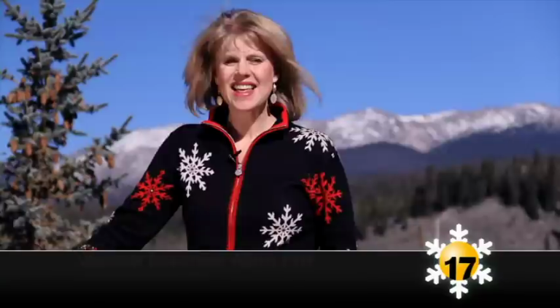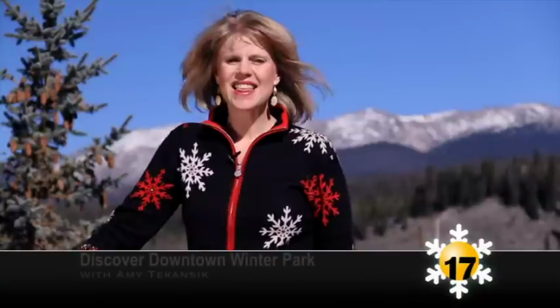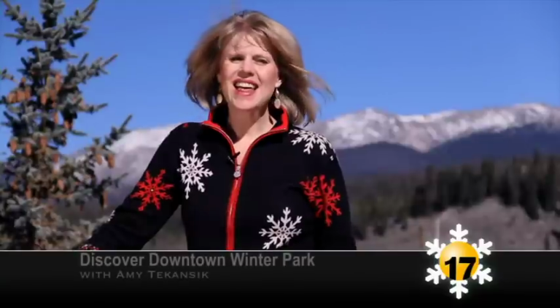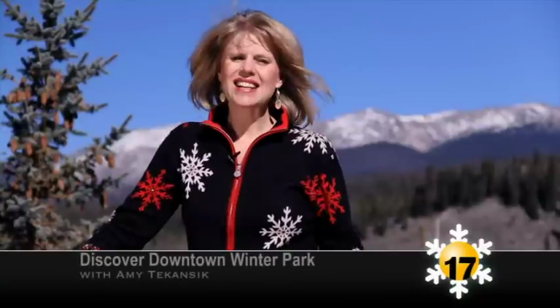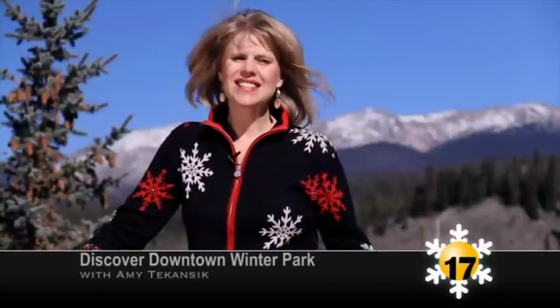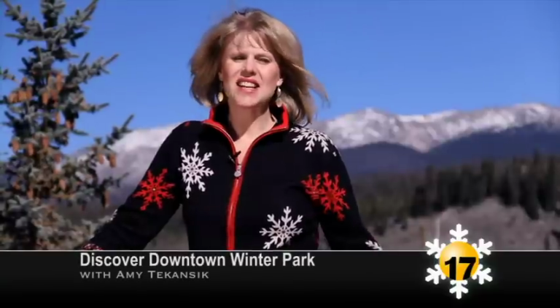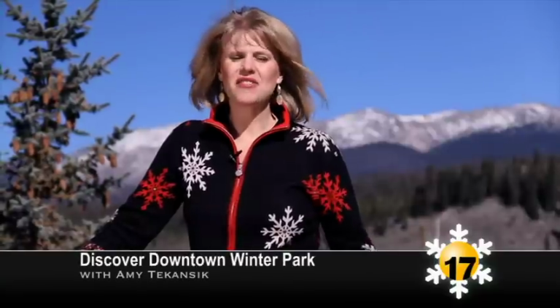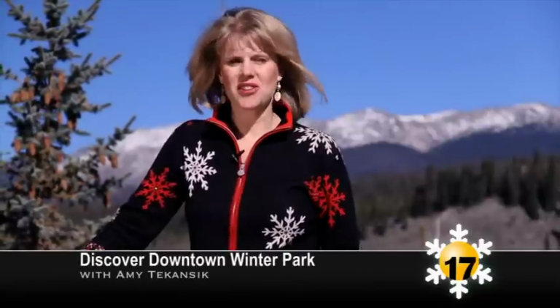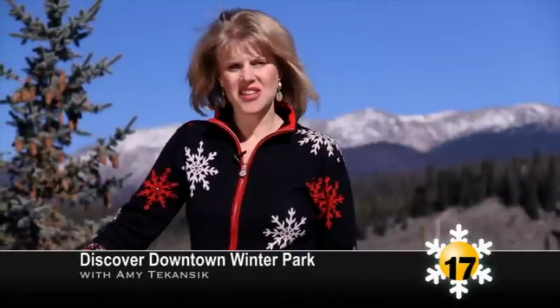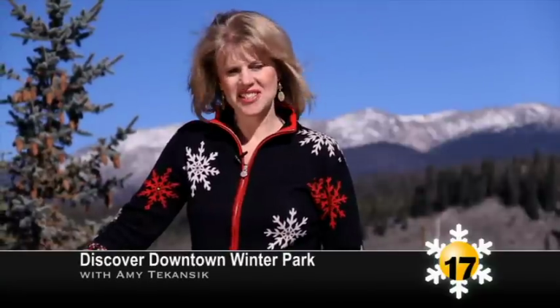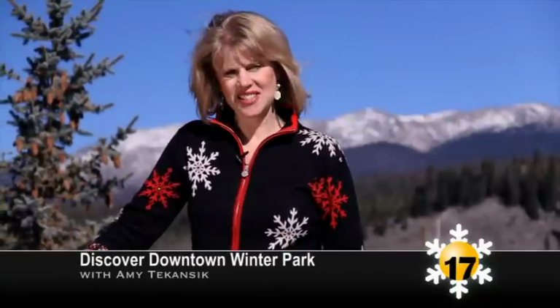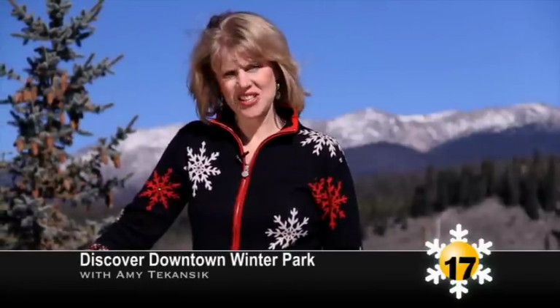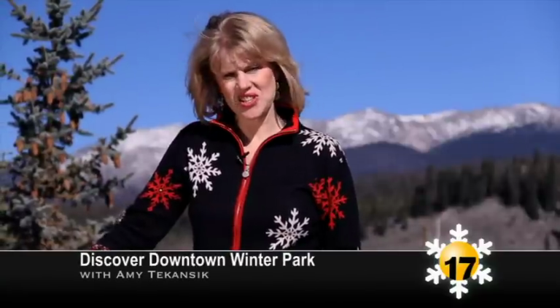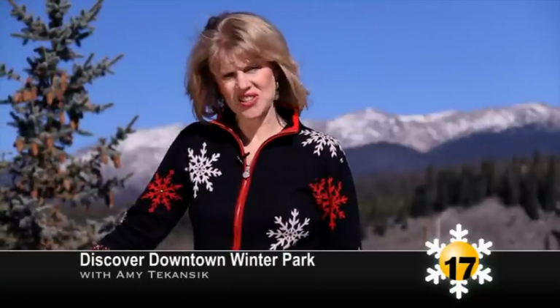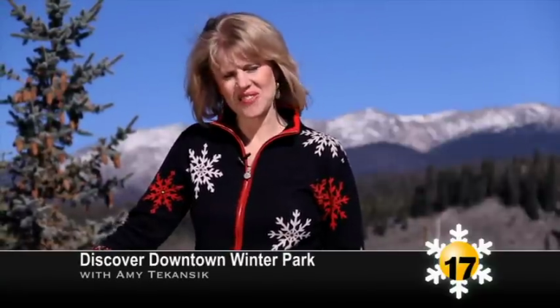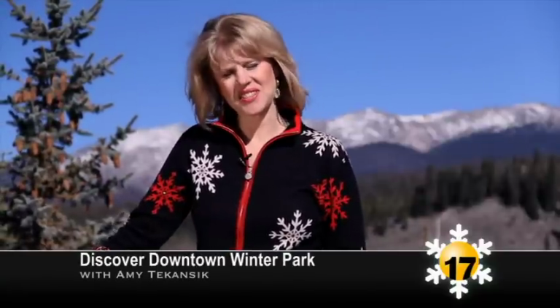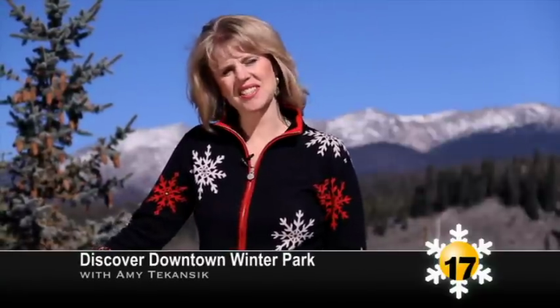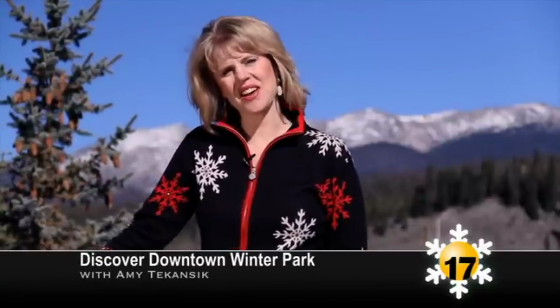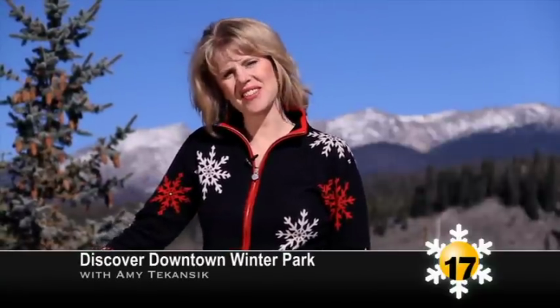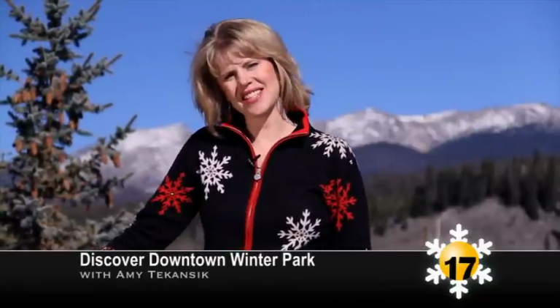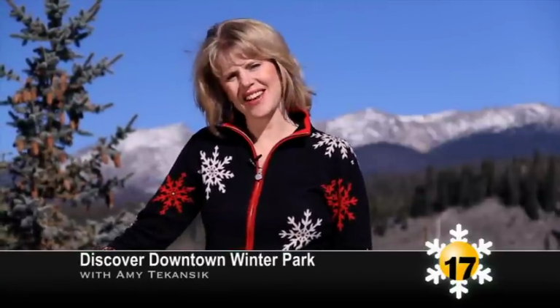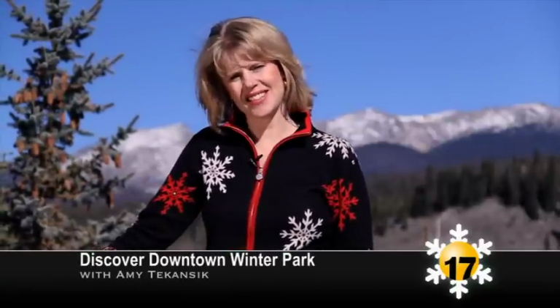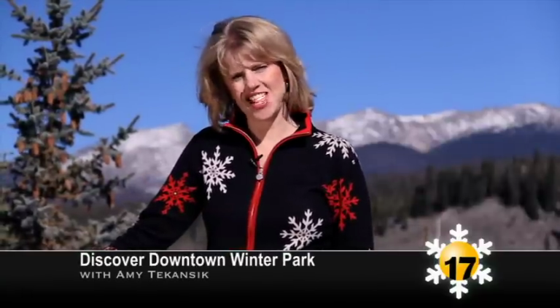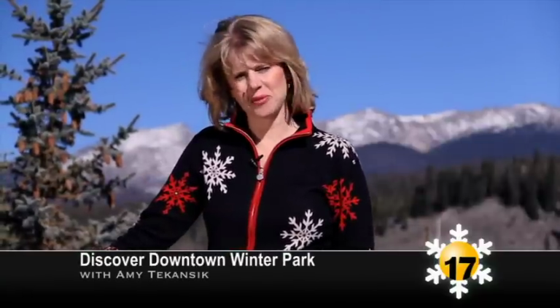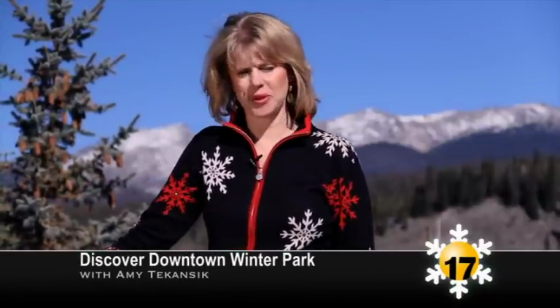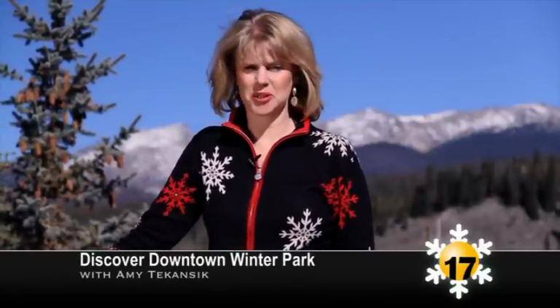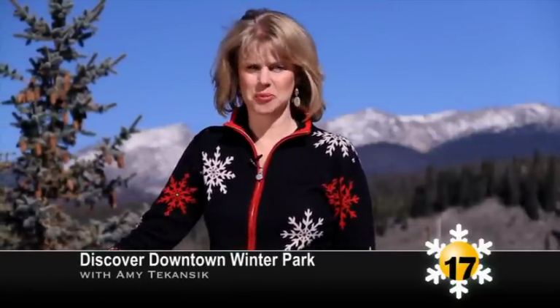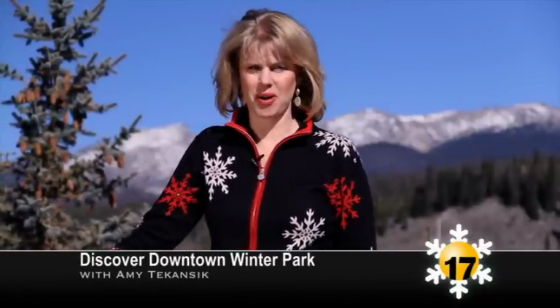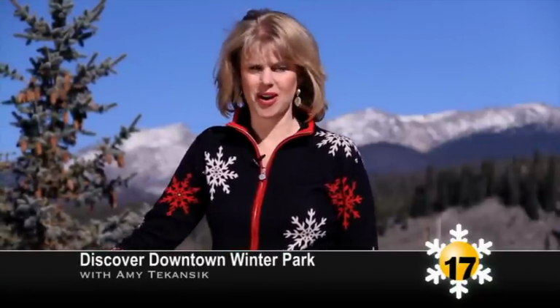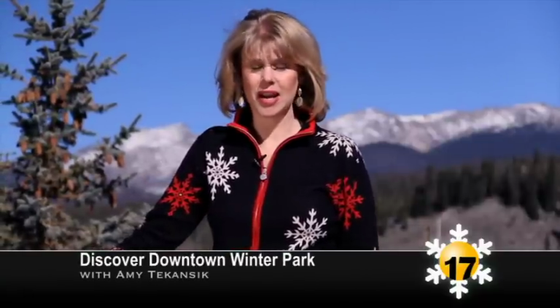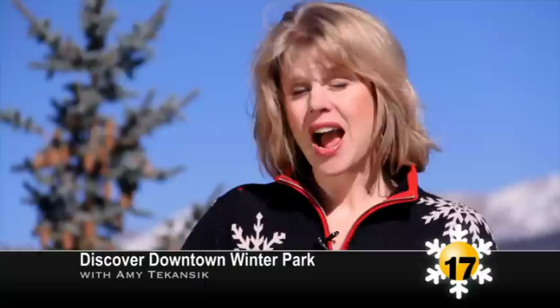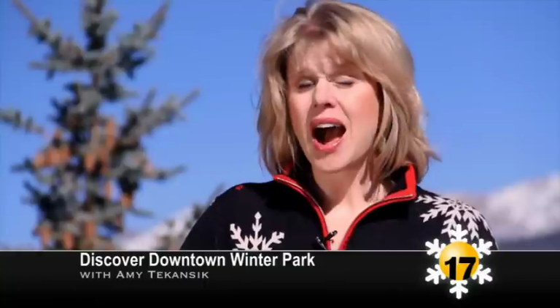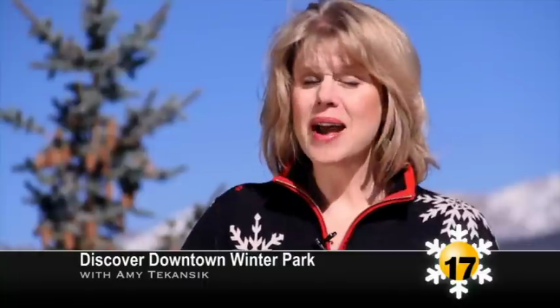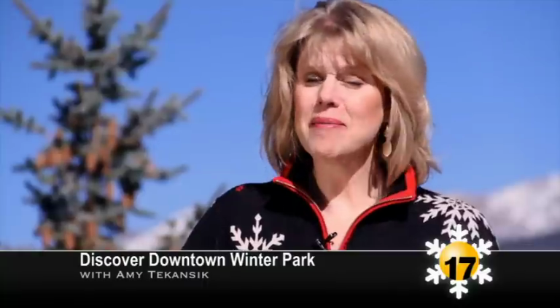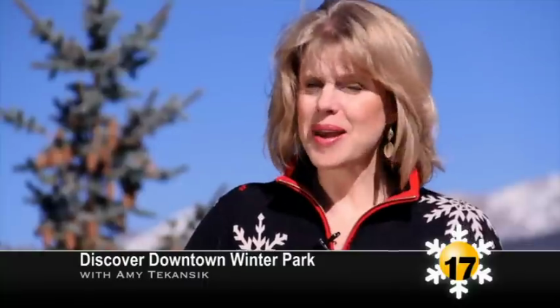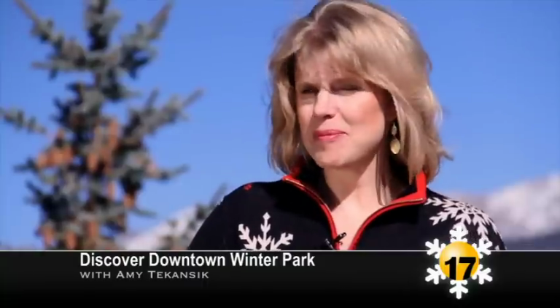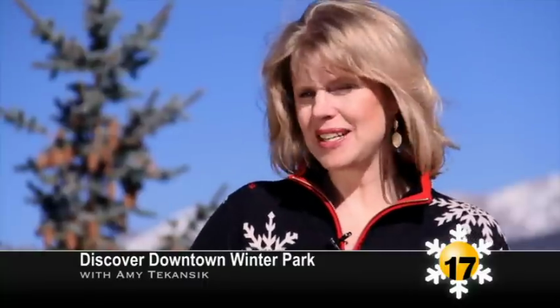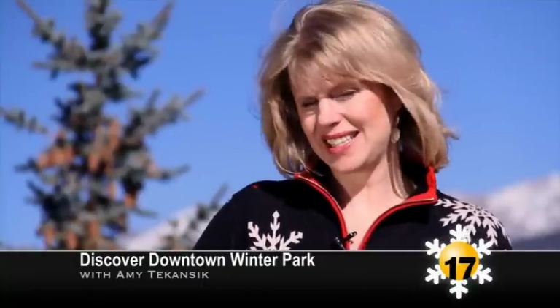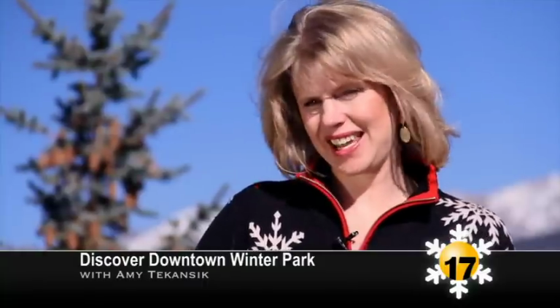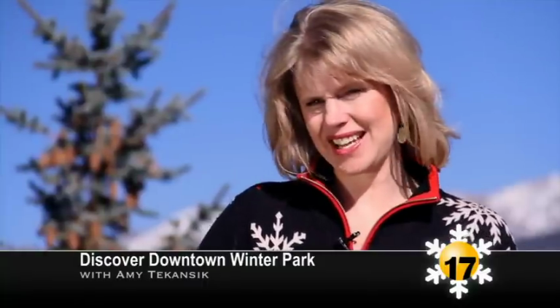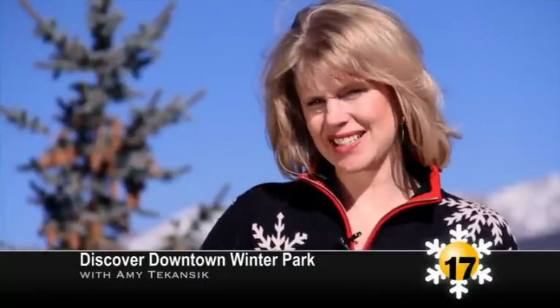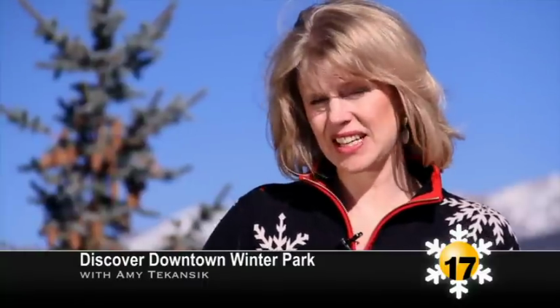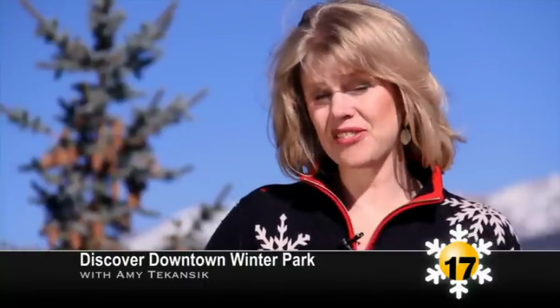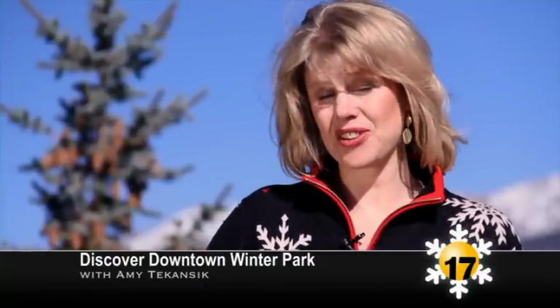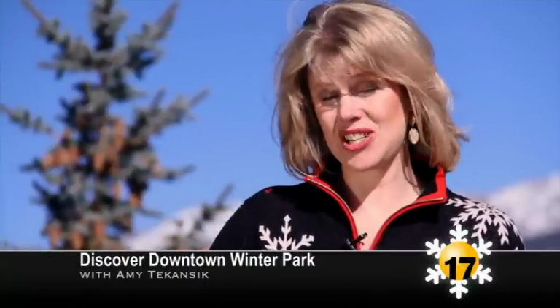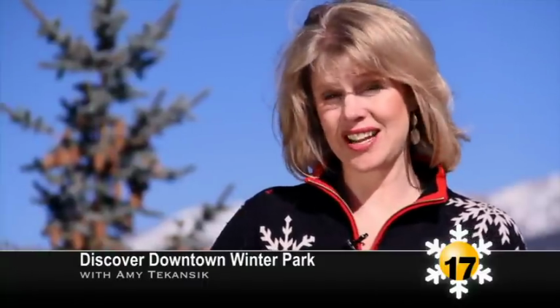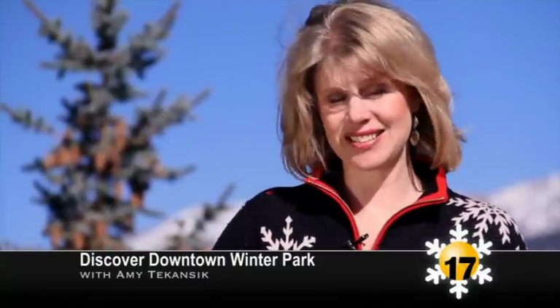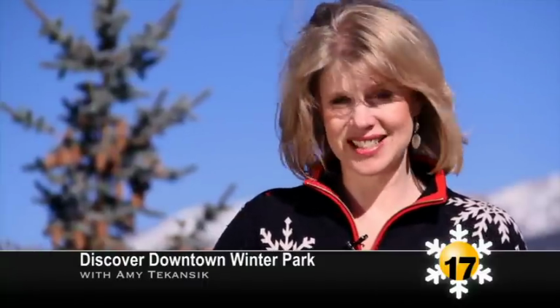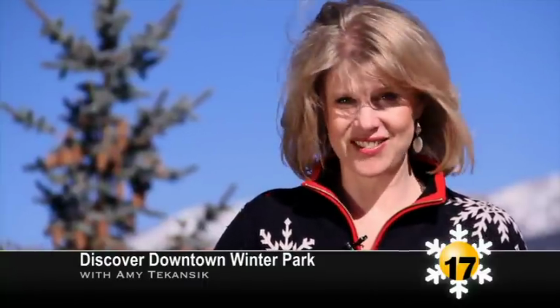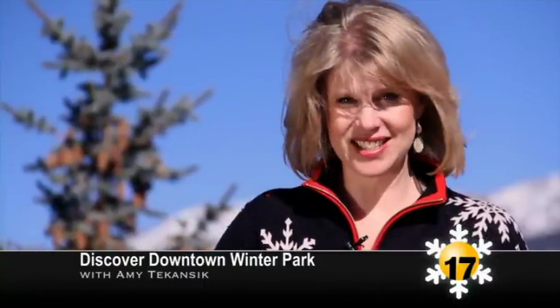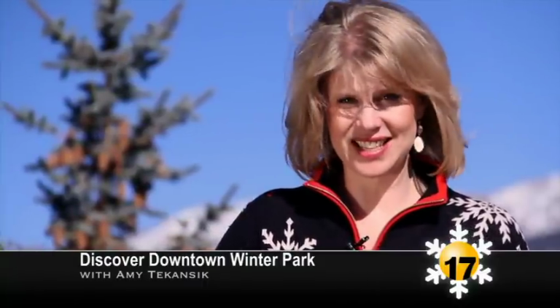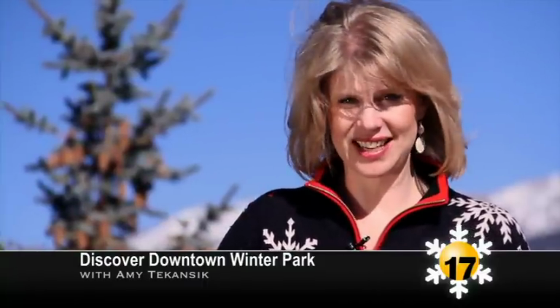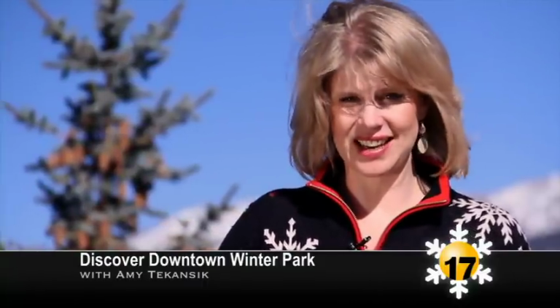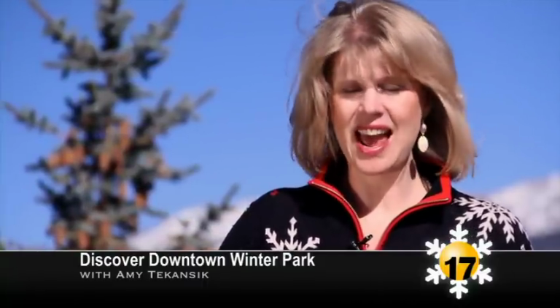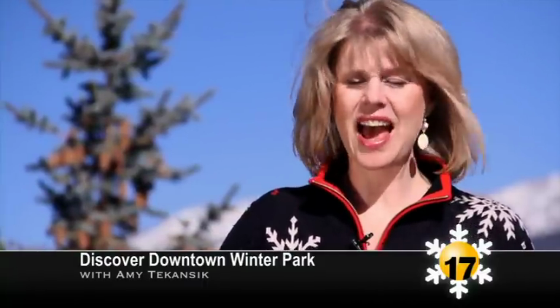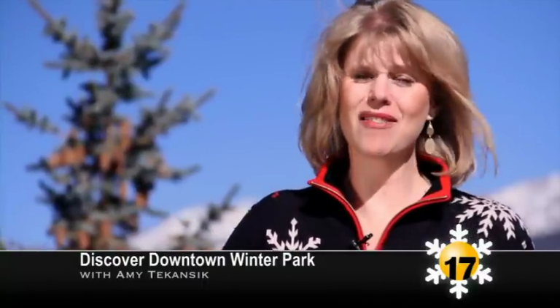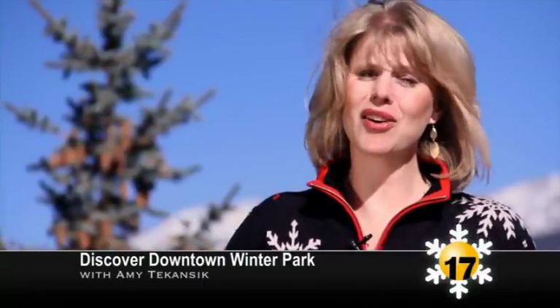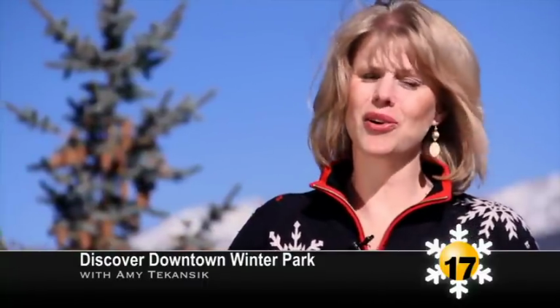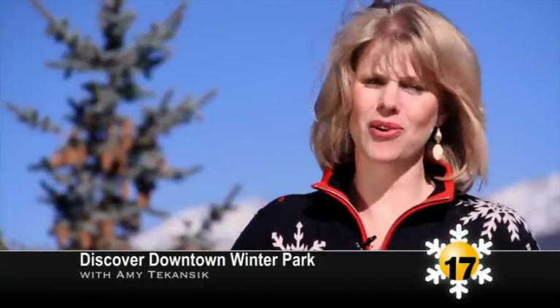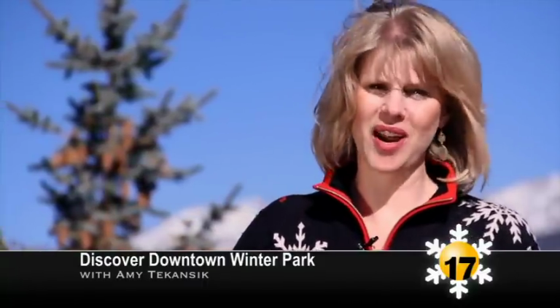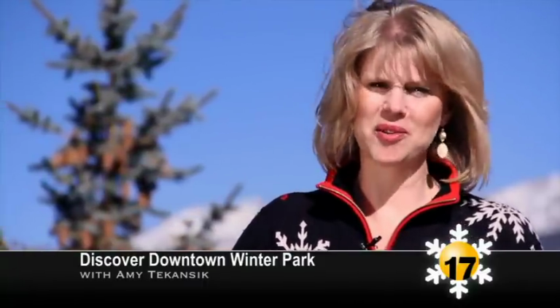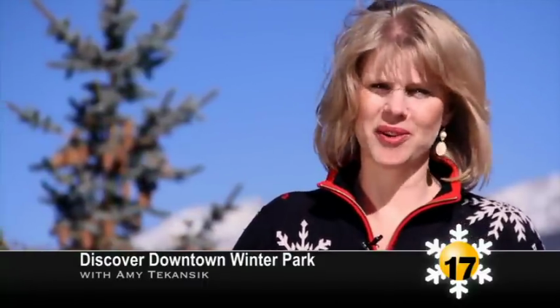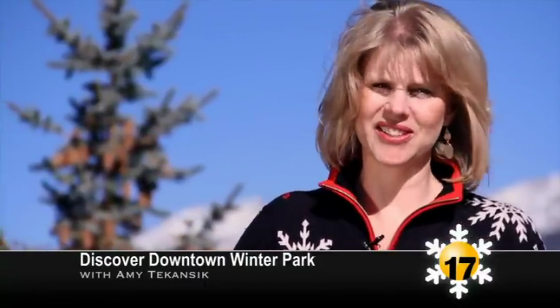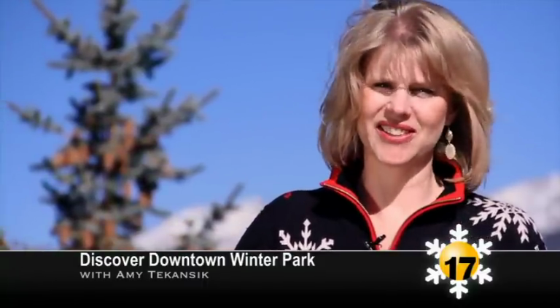That's it for this edition of Discover Downtown Winter Park. I'm Amy Tekancic for Channel 17. Have a great winter!